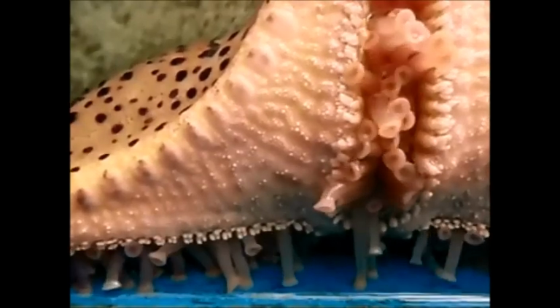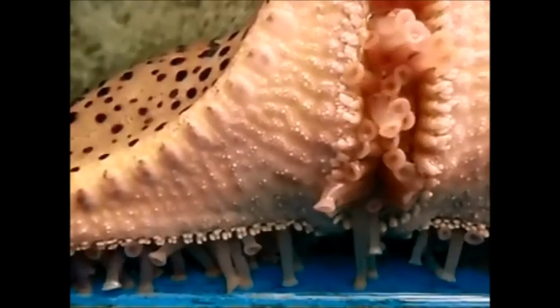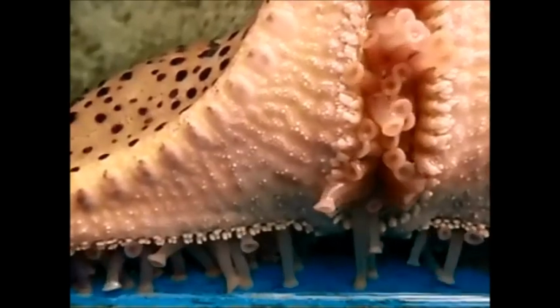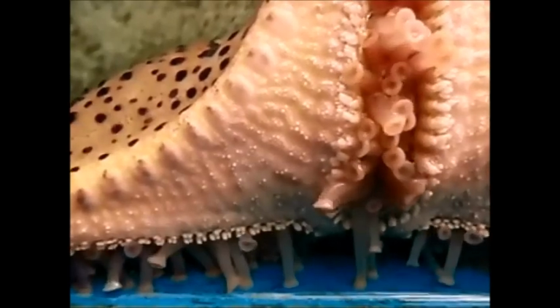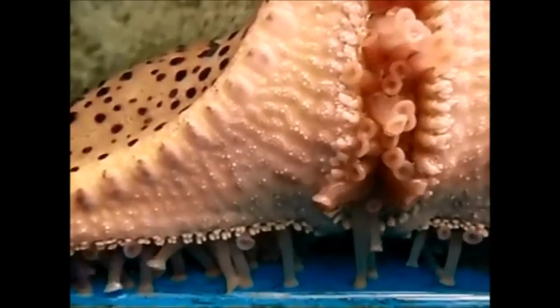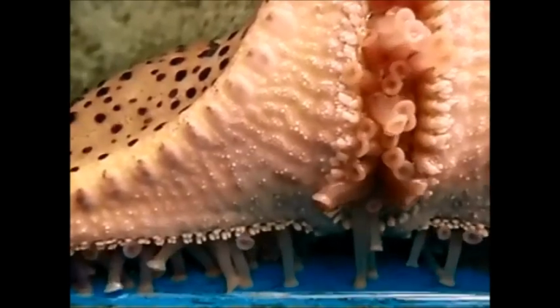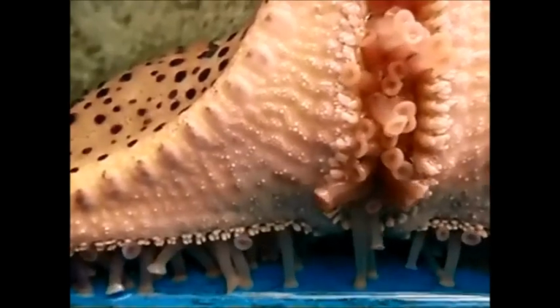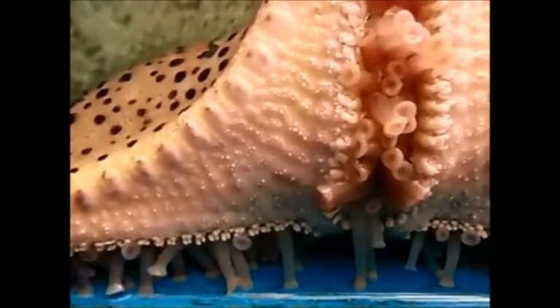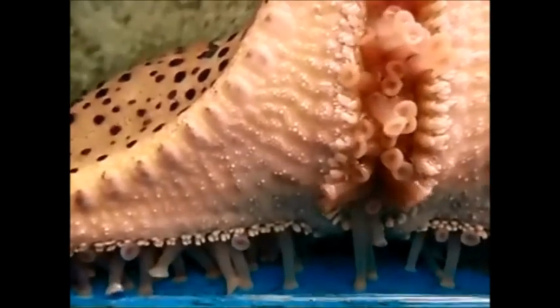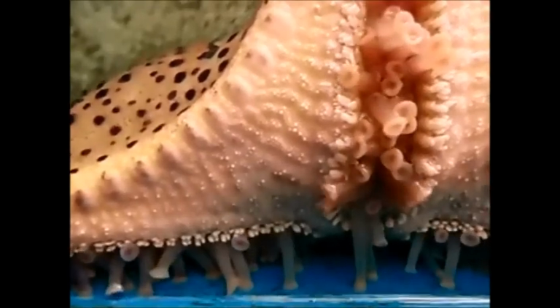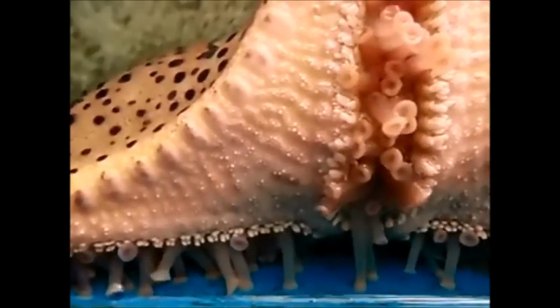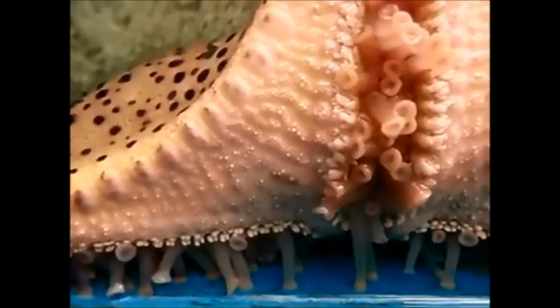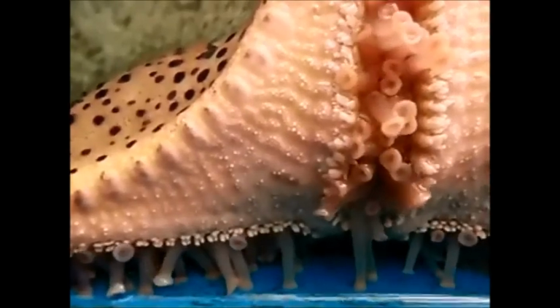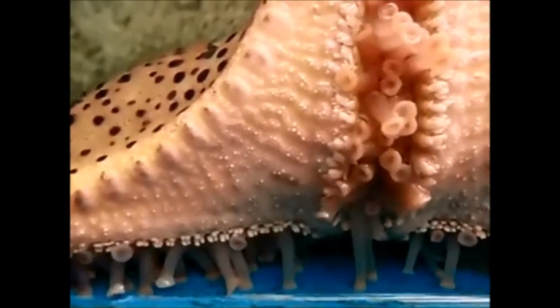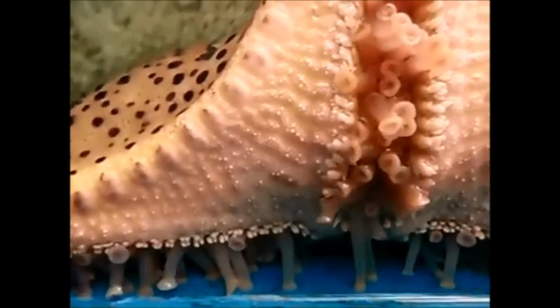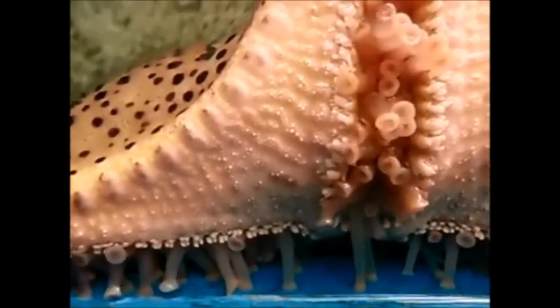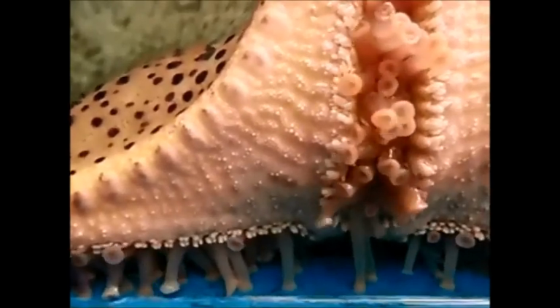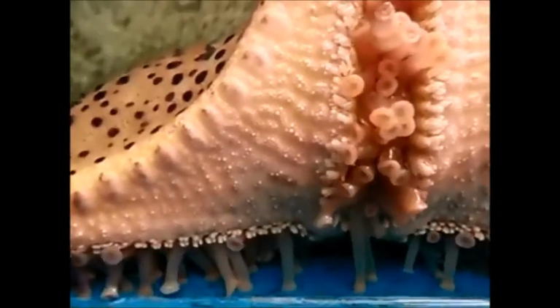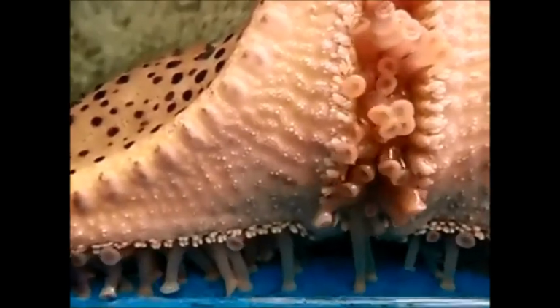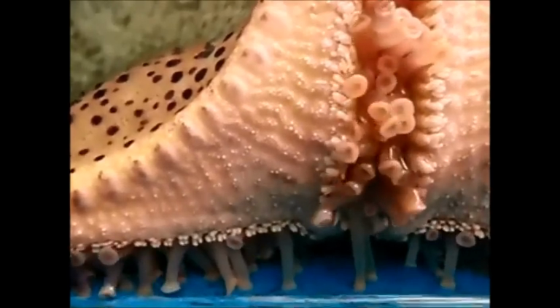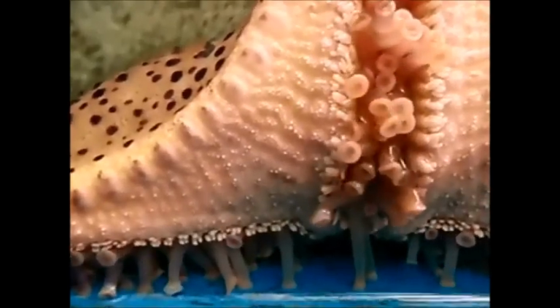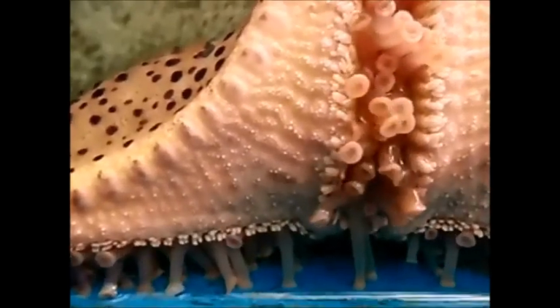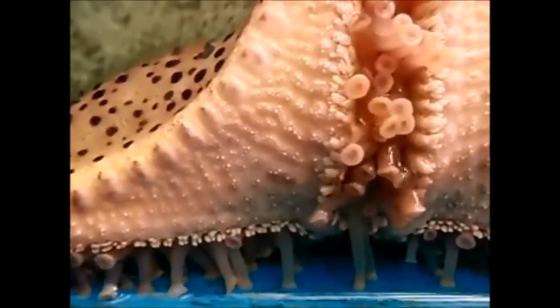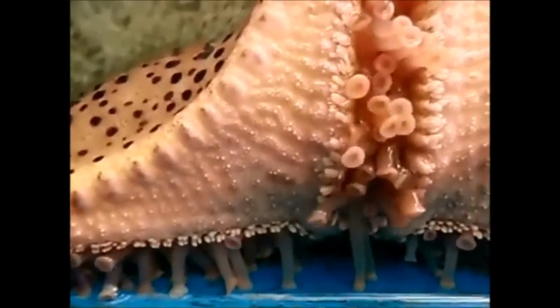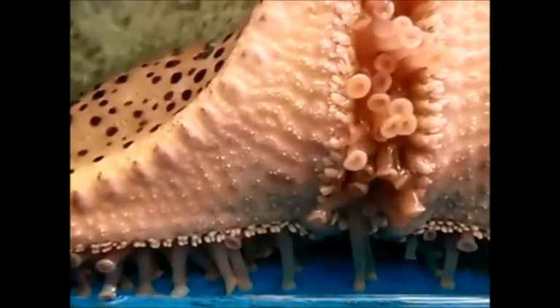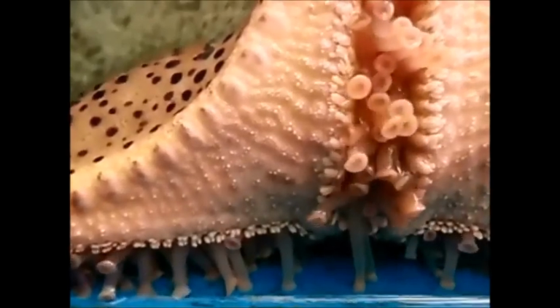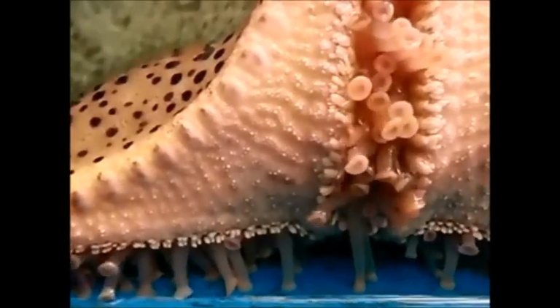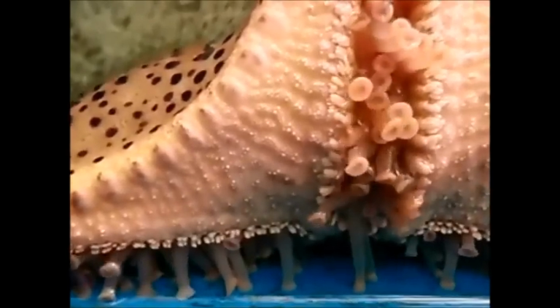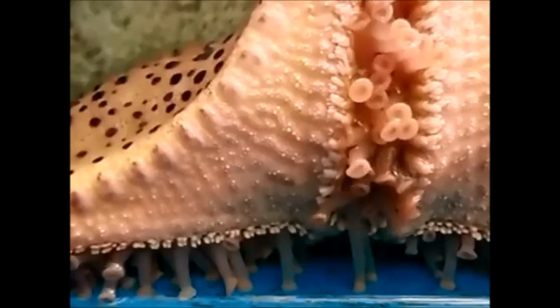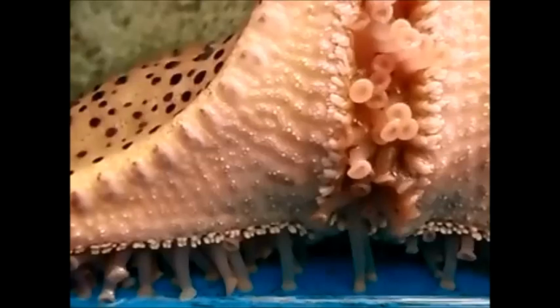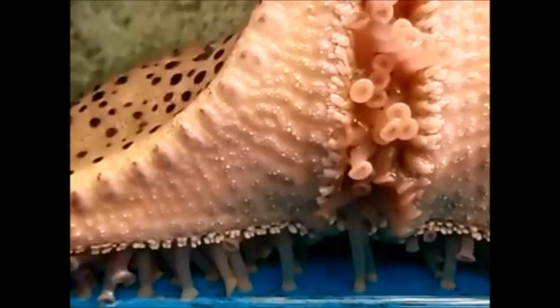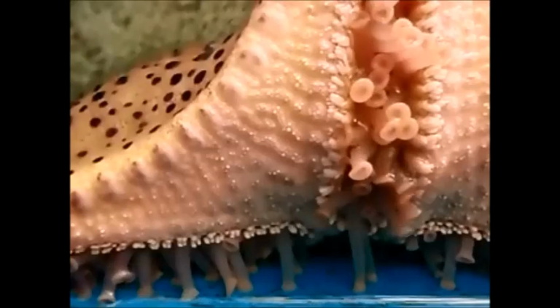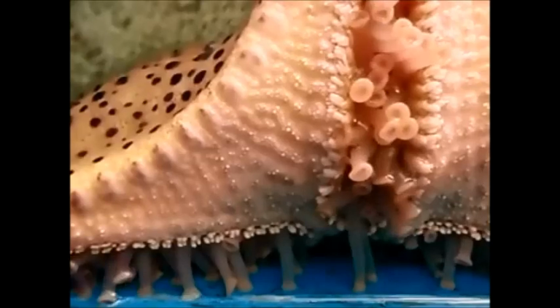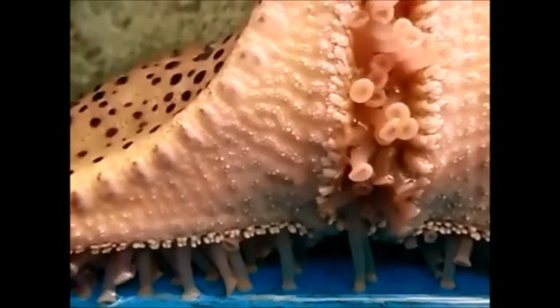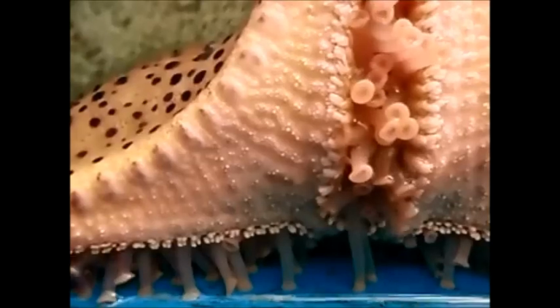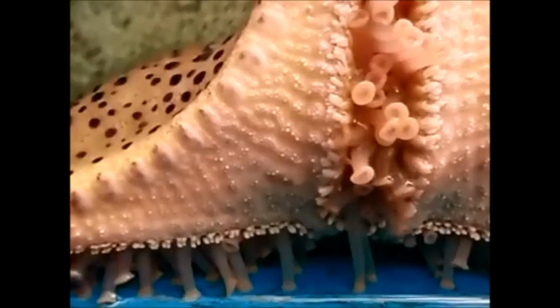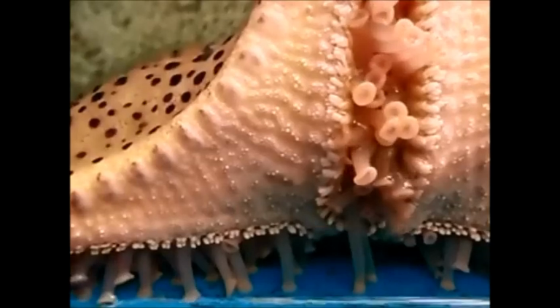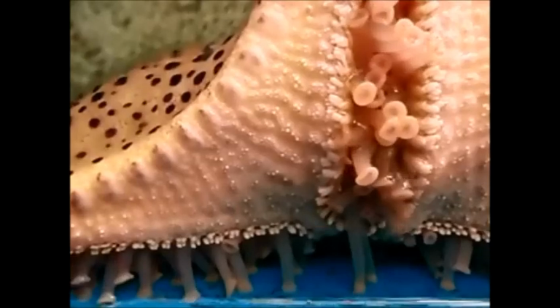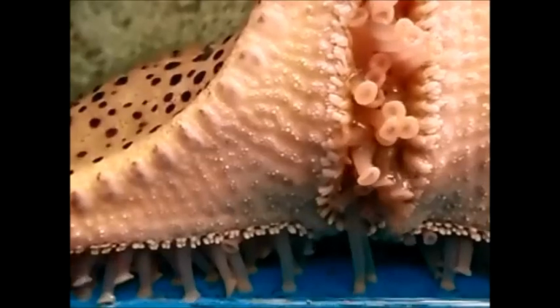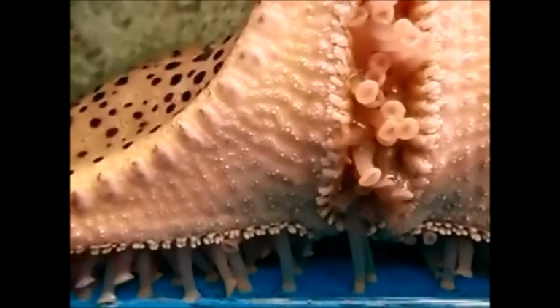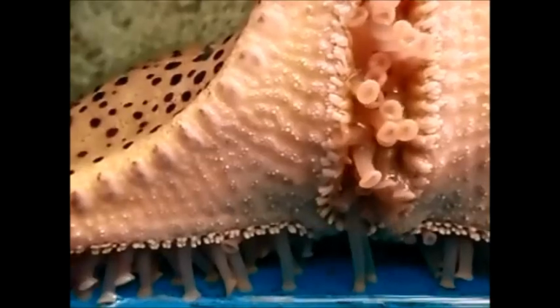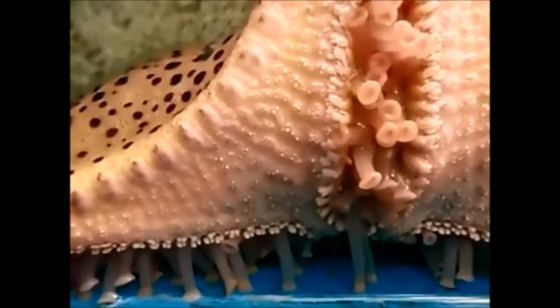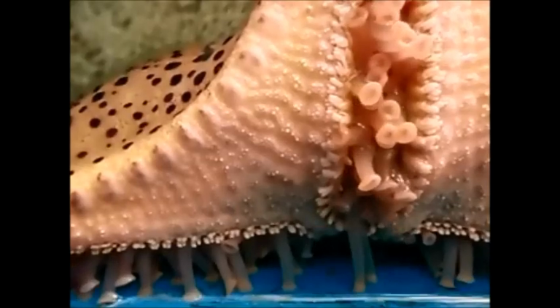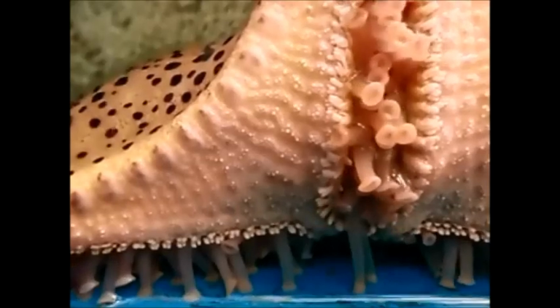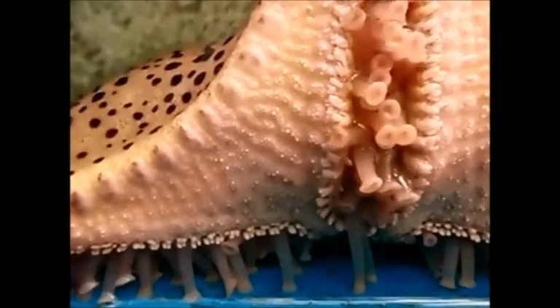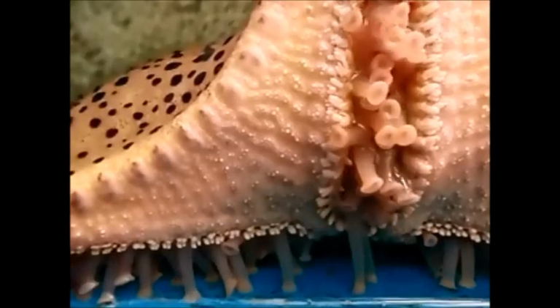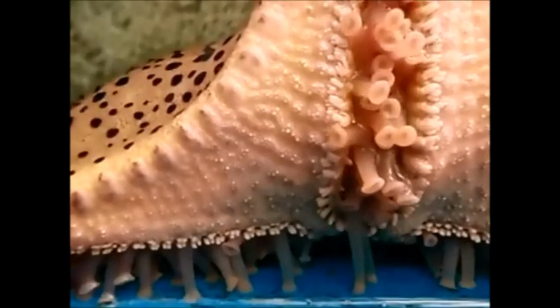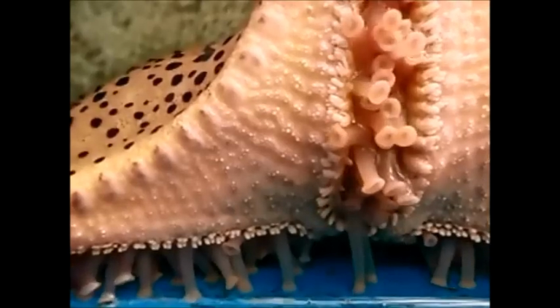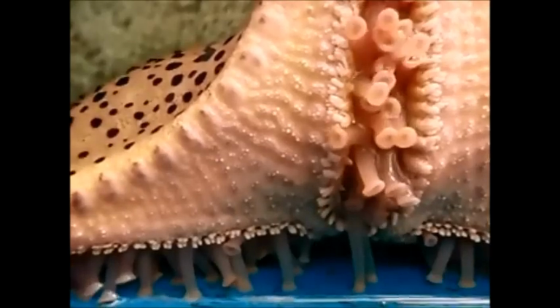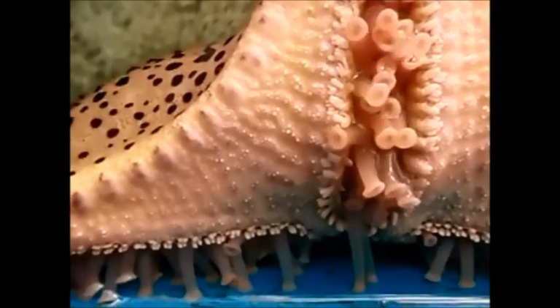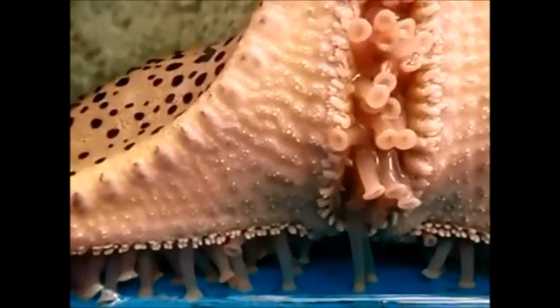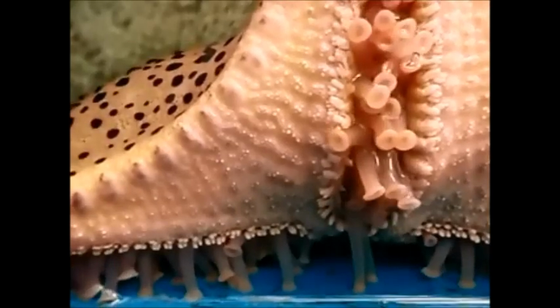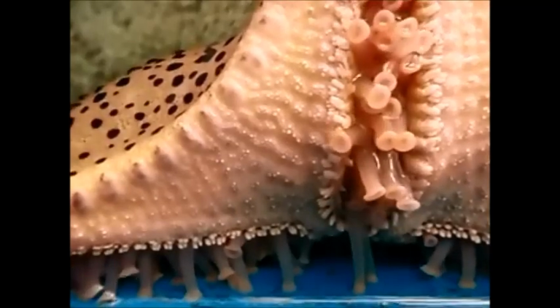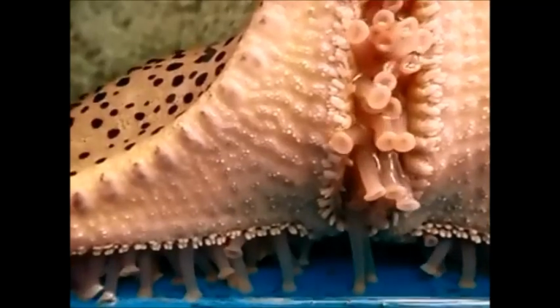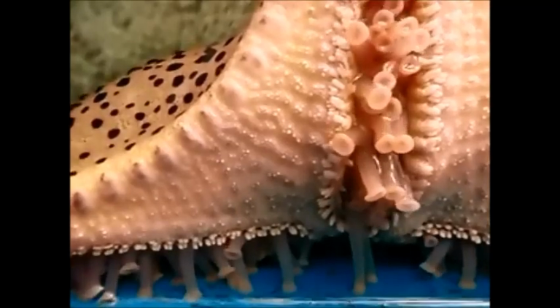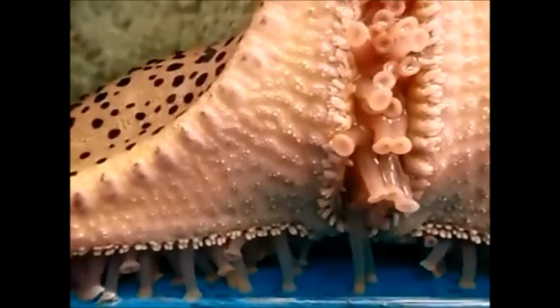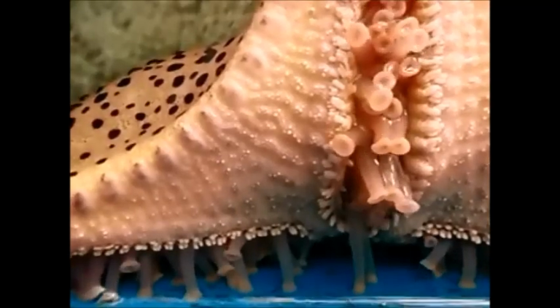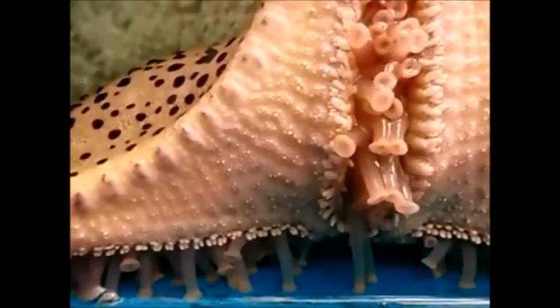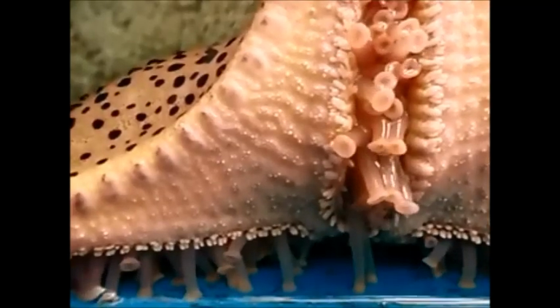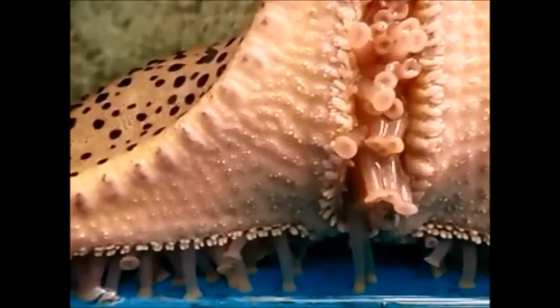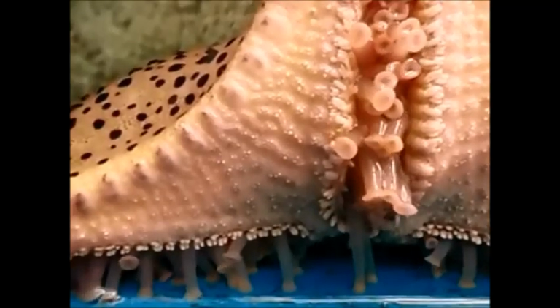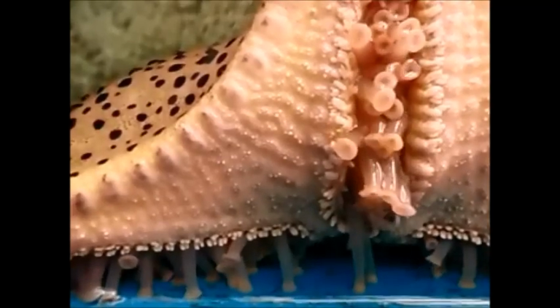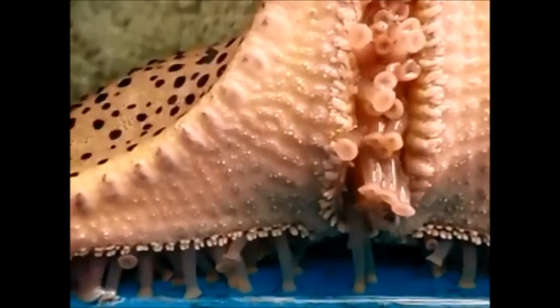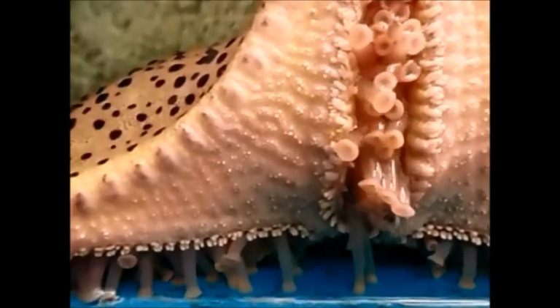The starfish uses a water vascular system to move the tube feet, which helps it move about its environment.